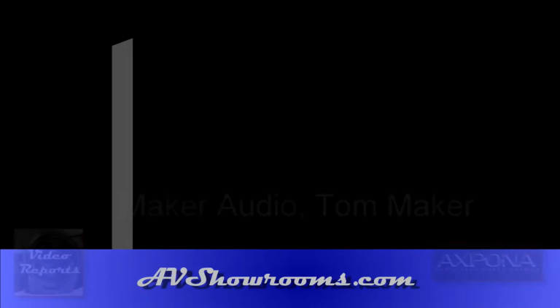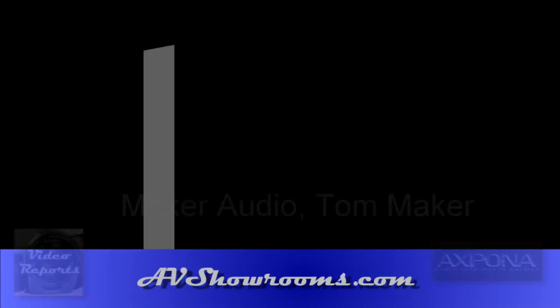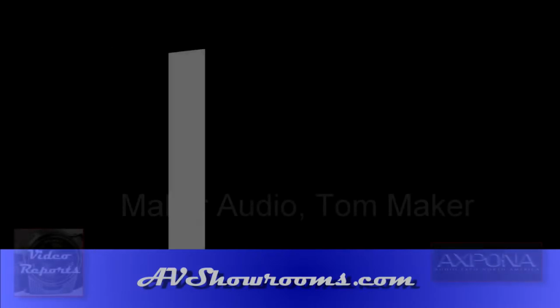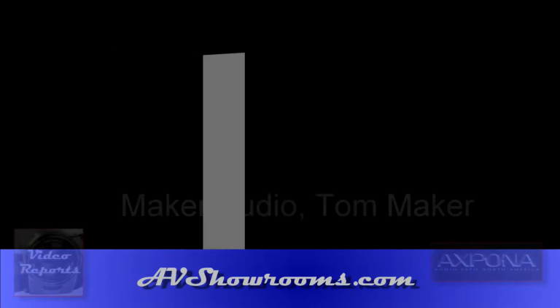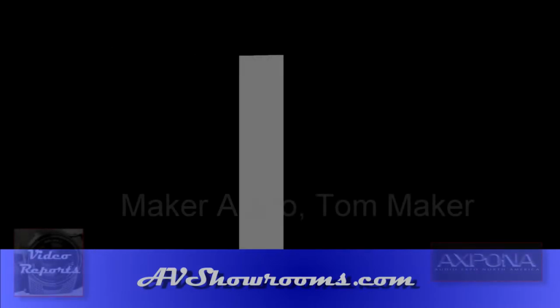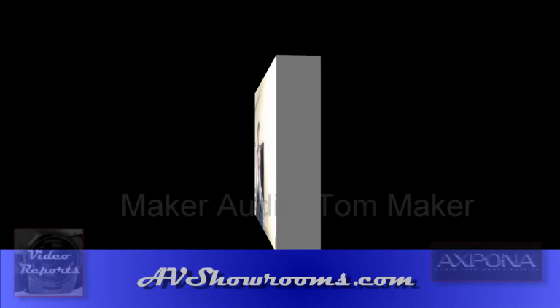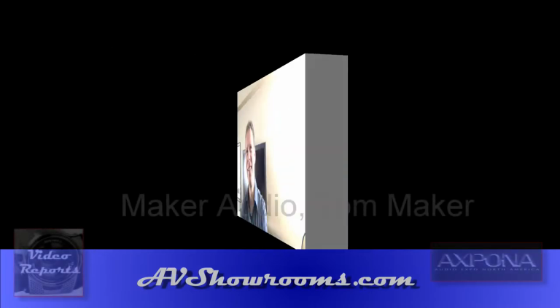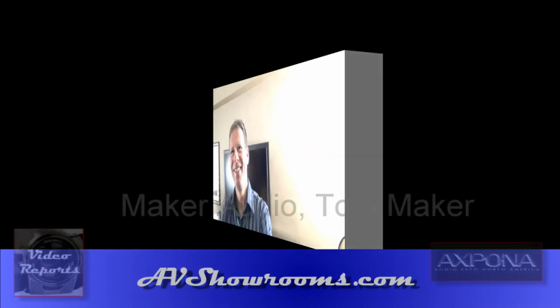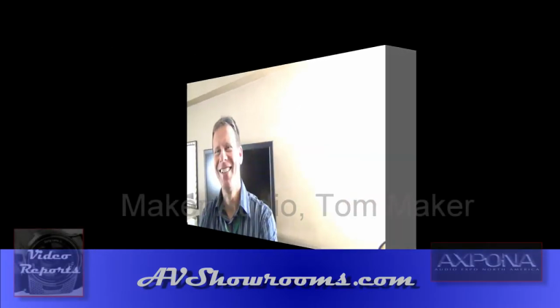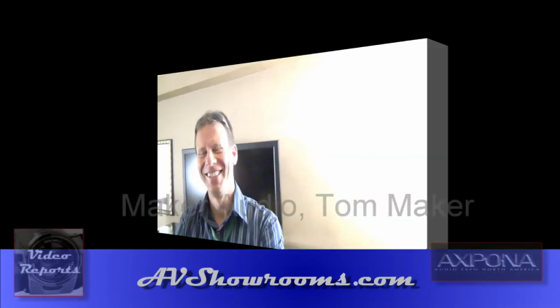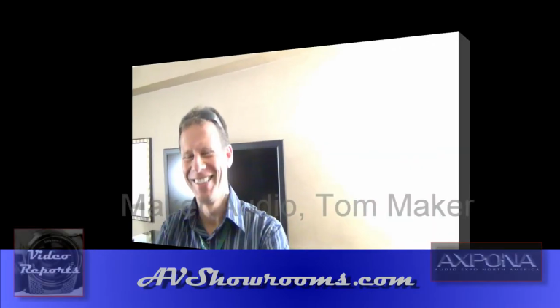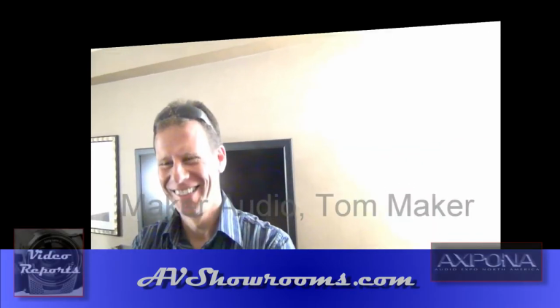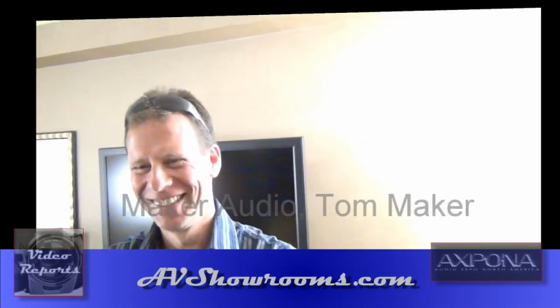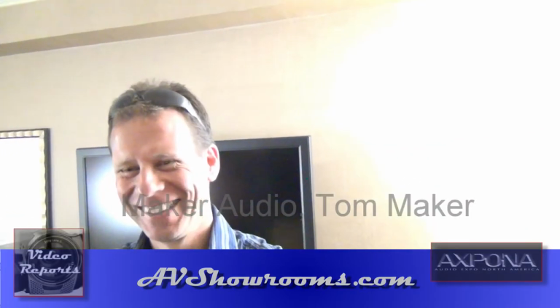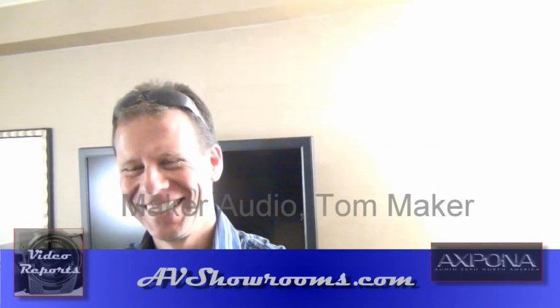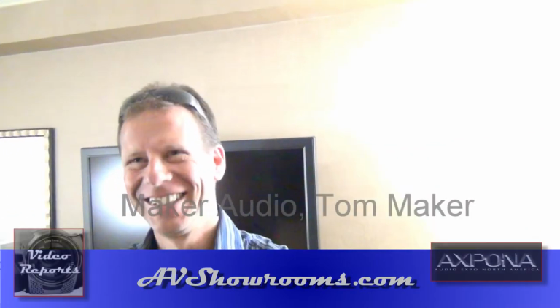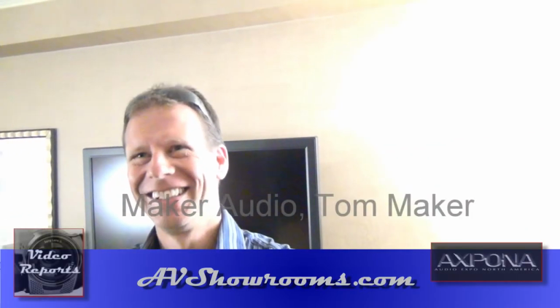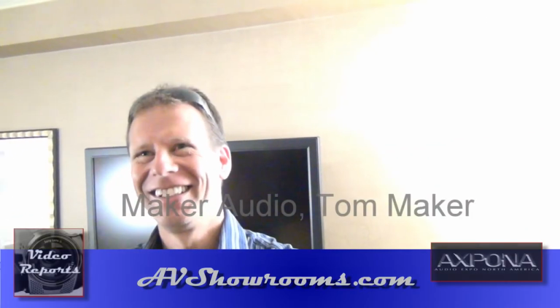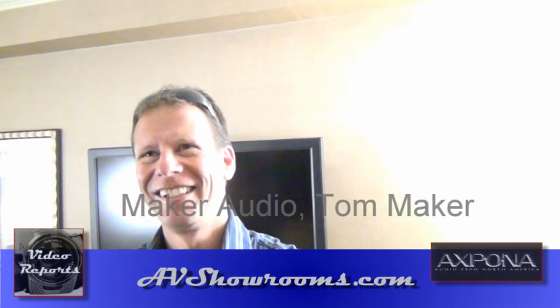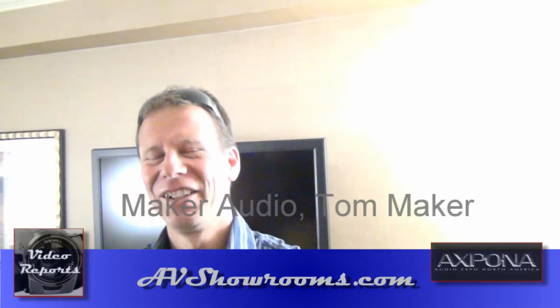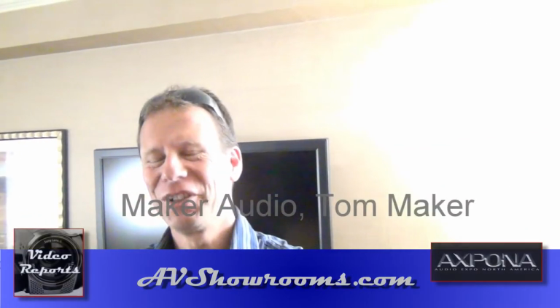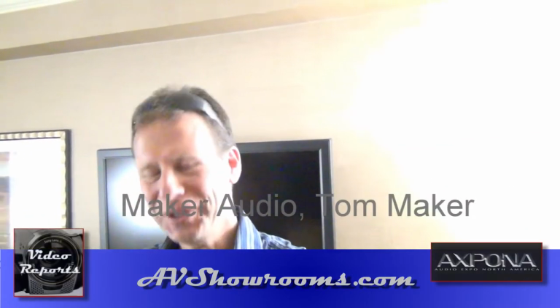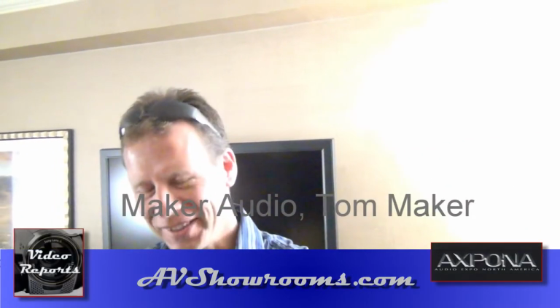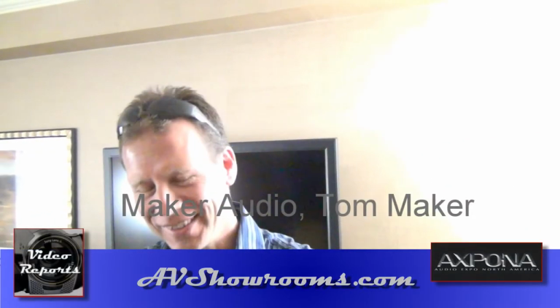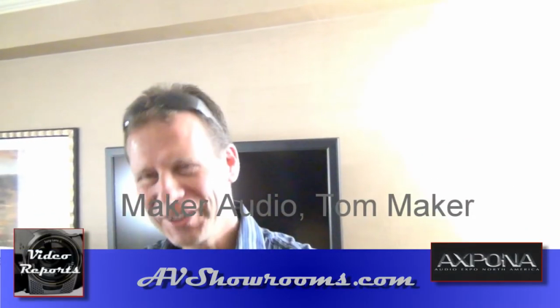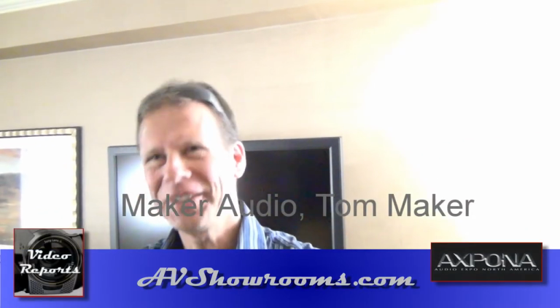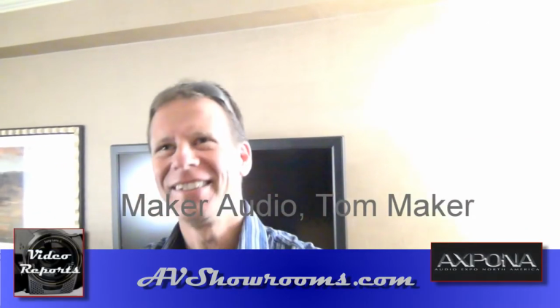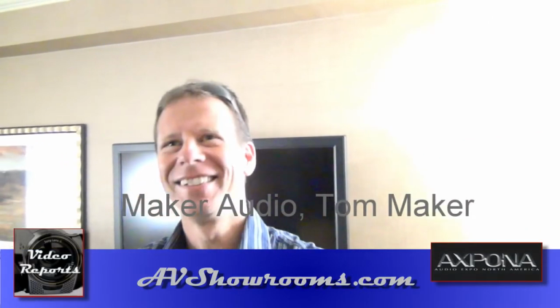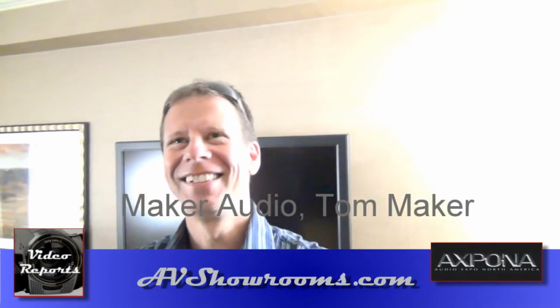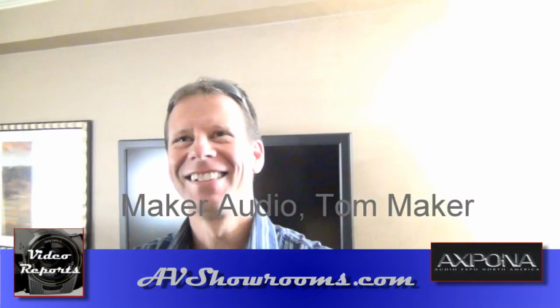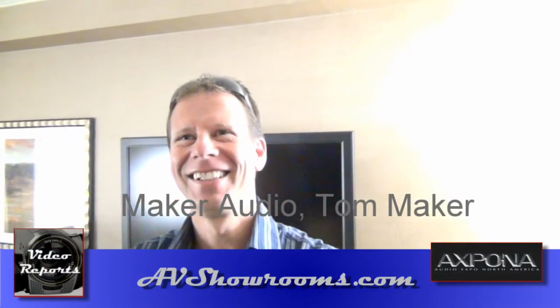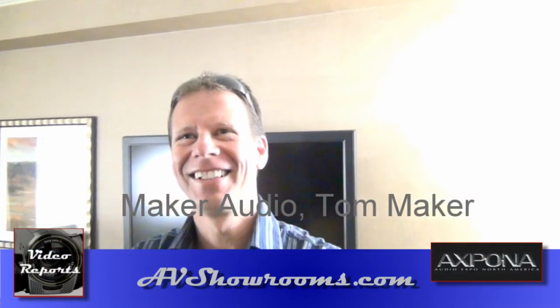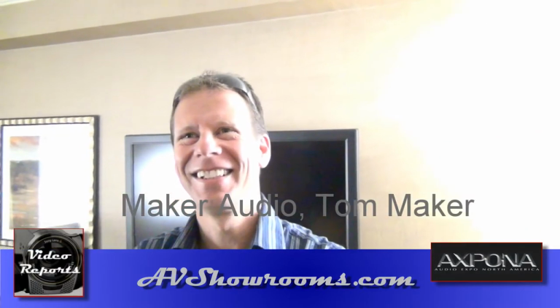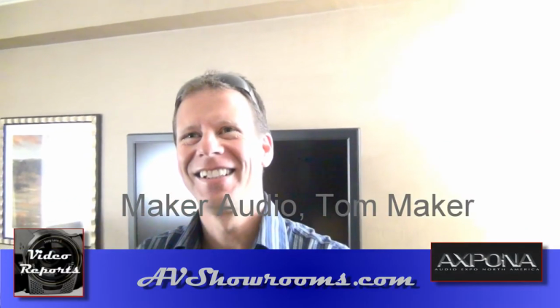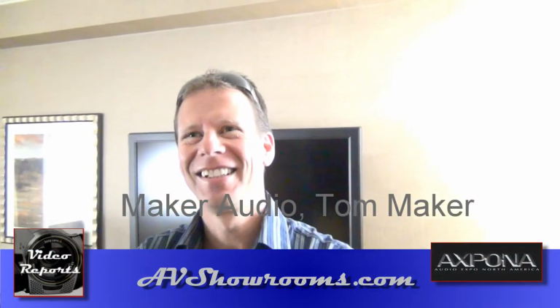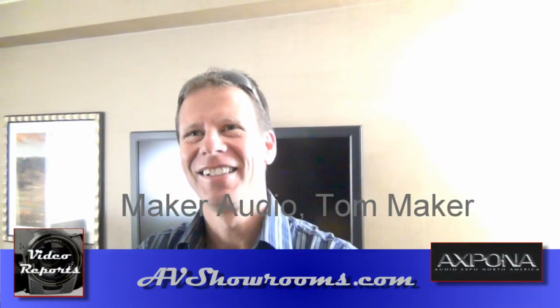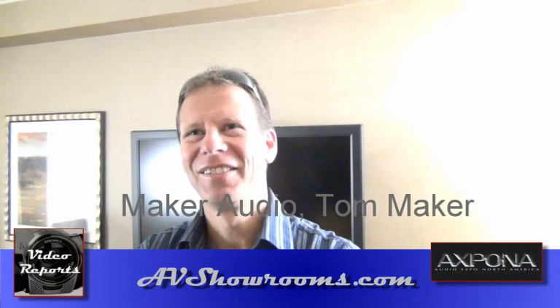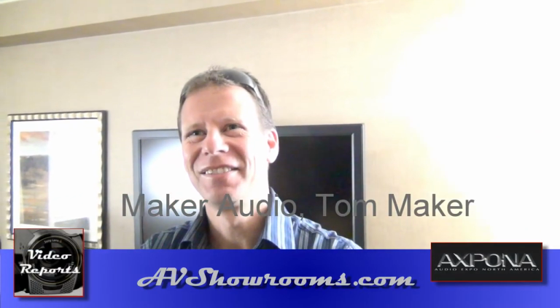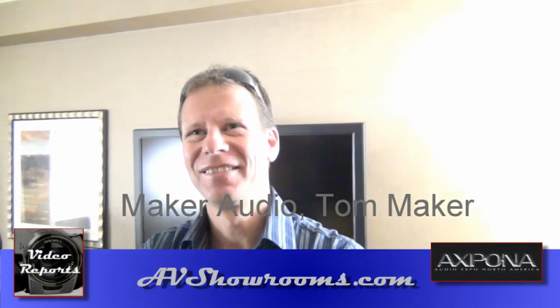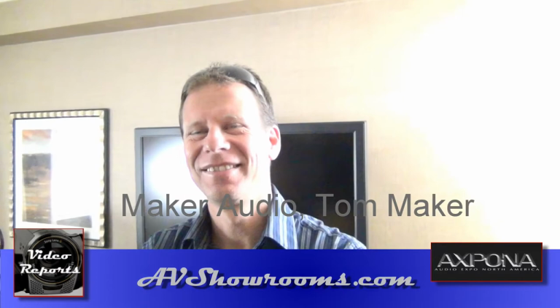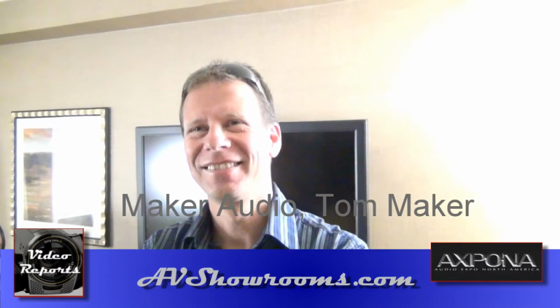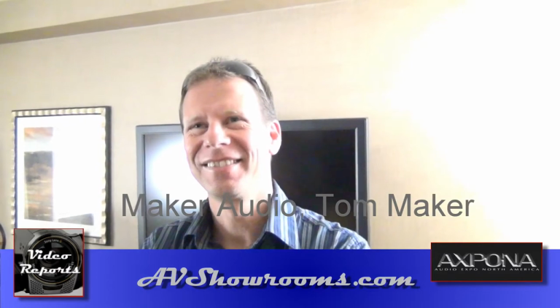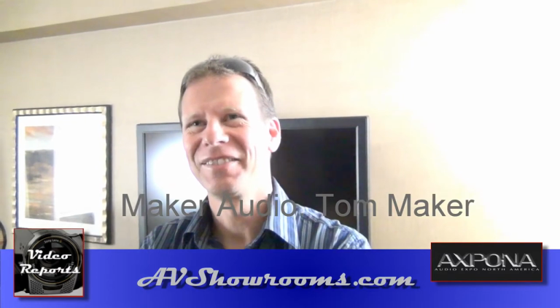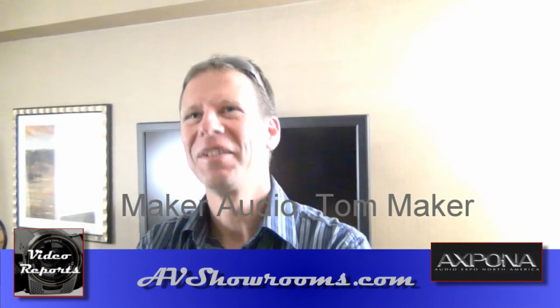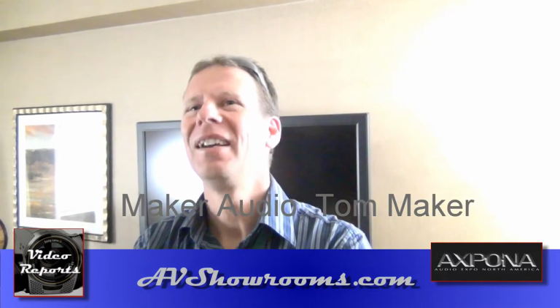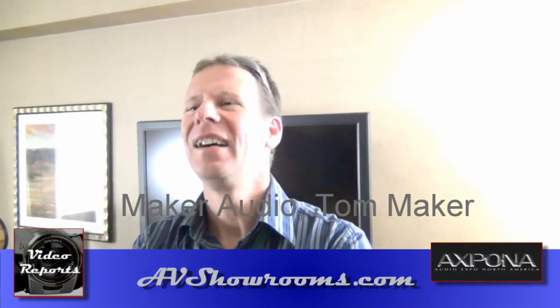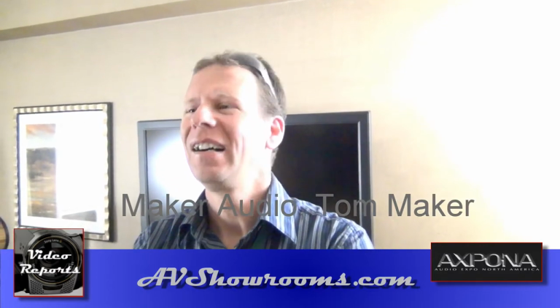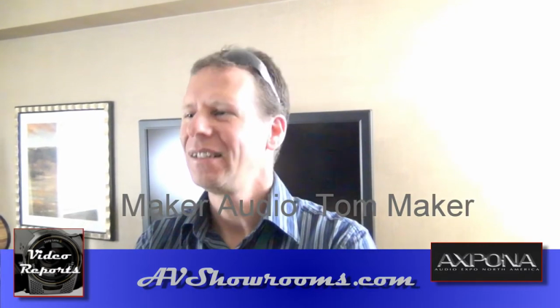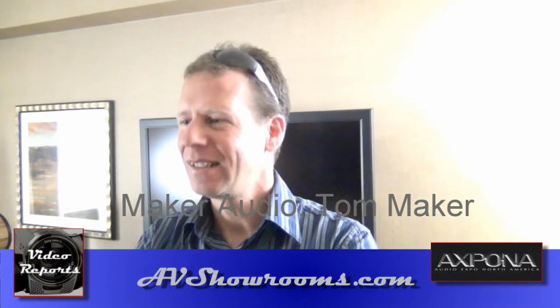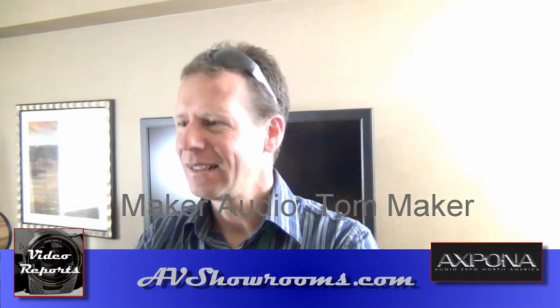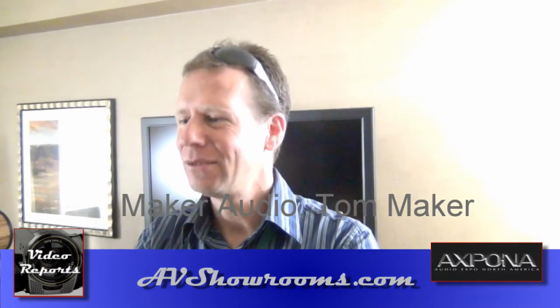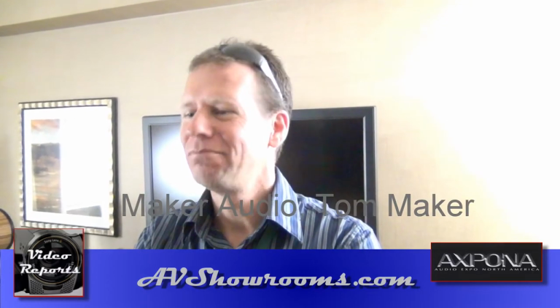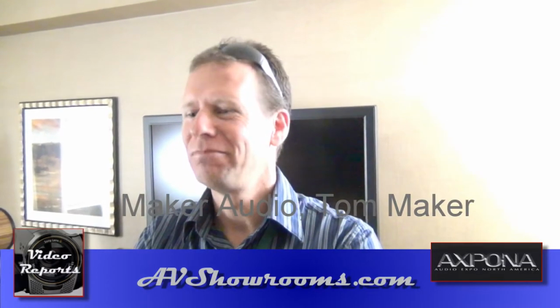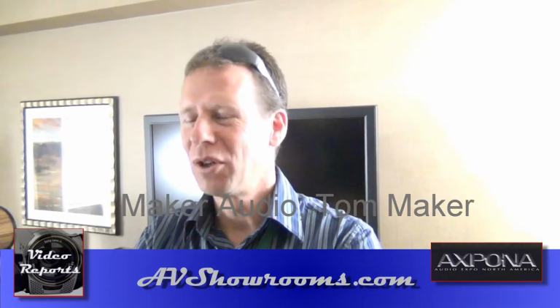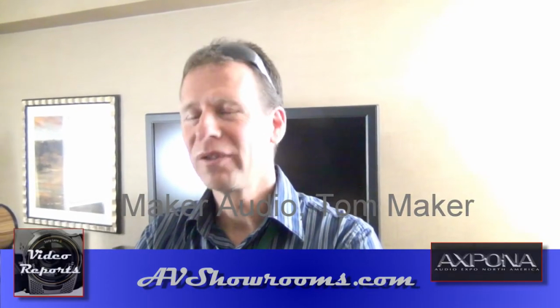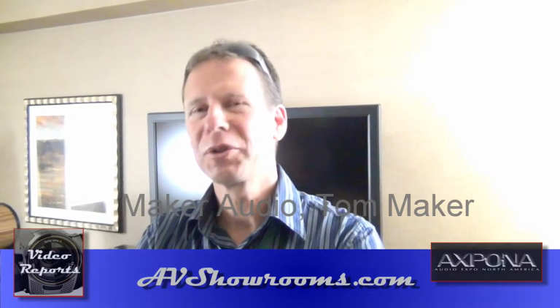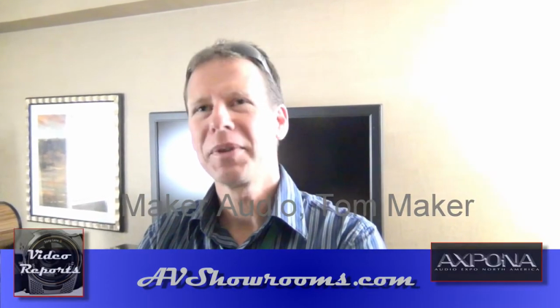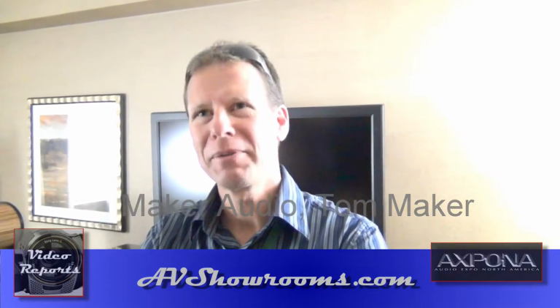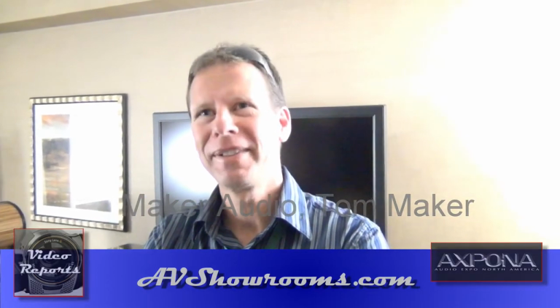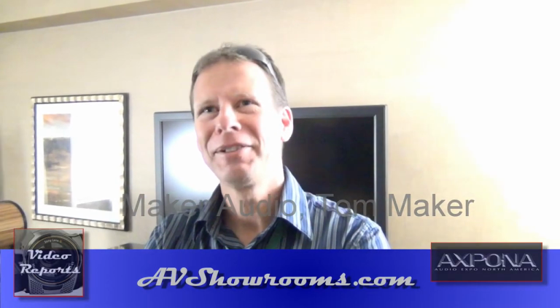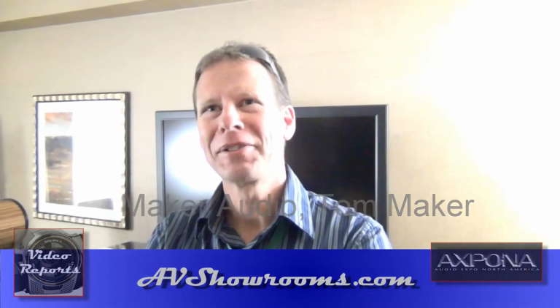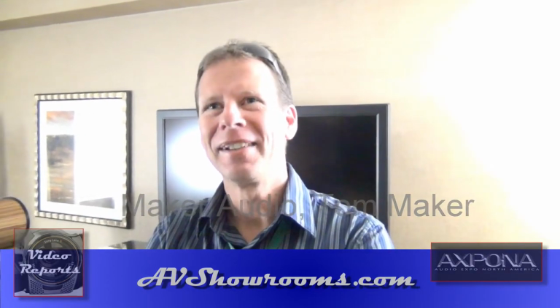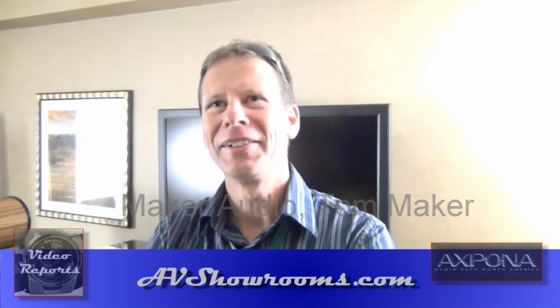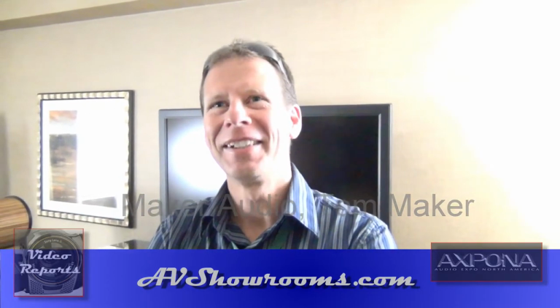Good to see you, Peter. I'm here with Tom Maker. How are you? Good. Tom, you've been in the business a long time. Over 21 years now, yeah.